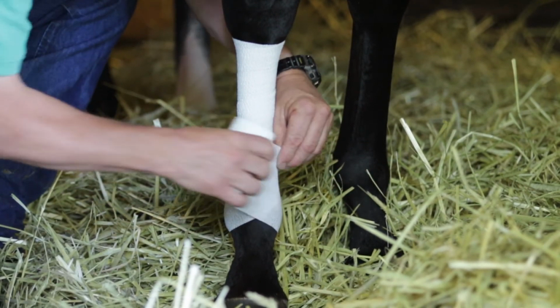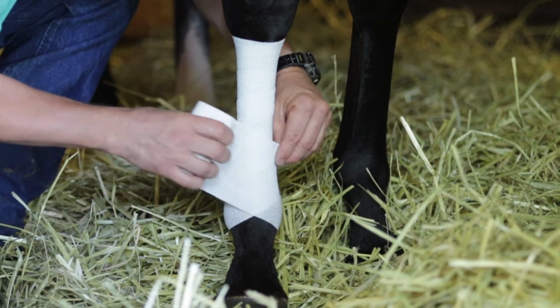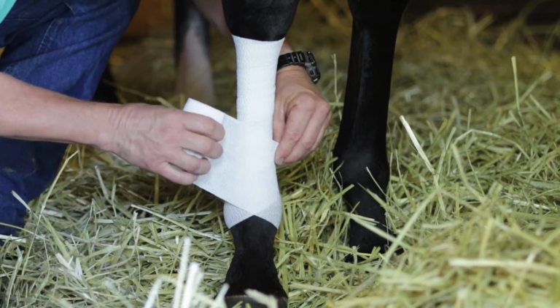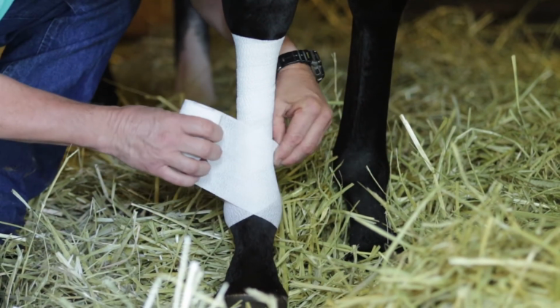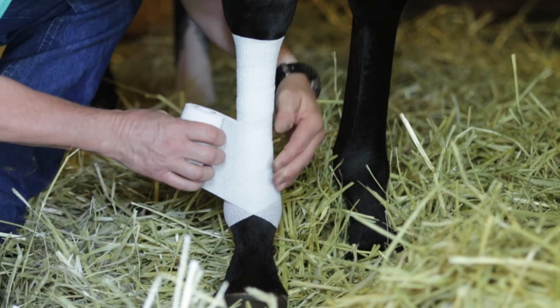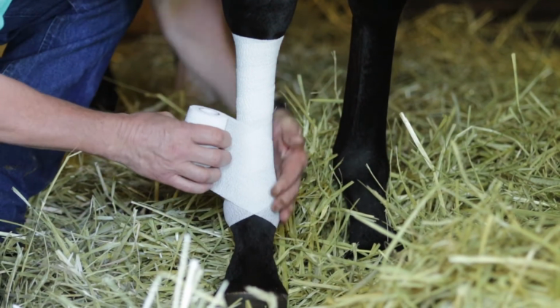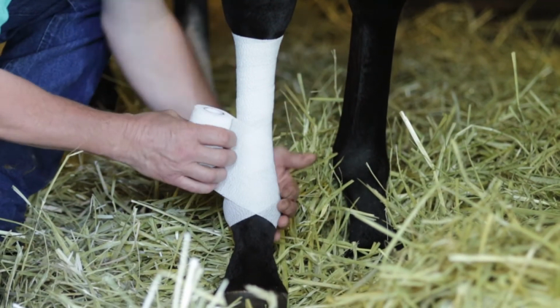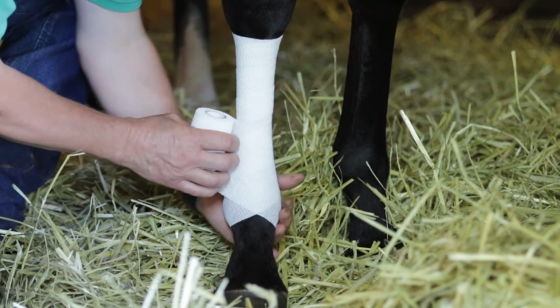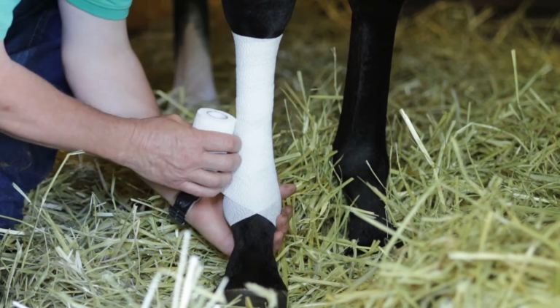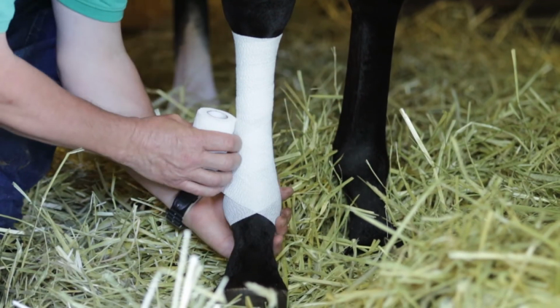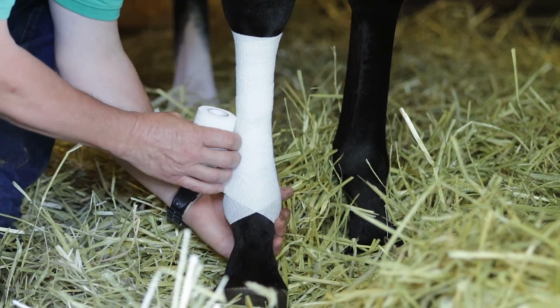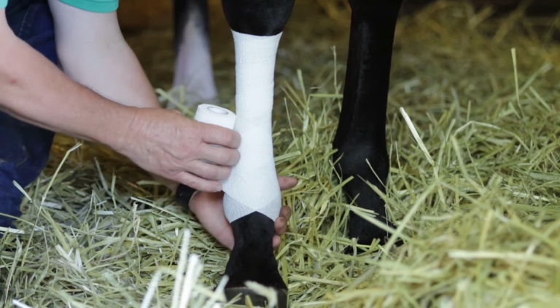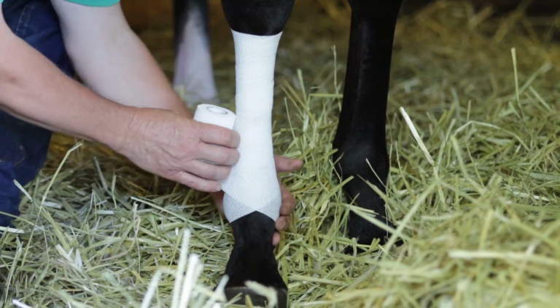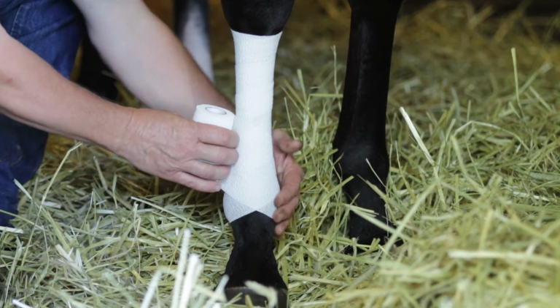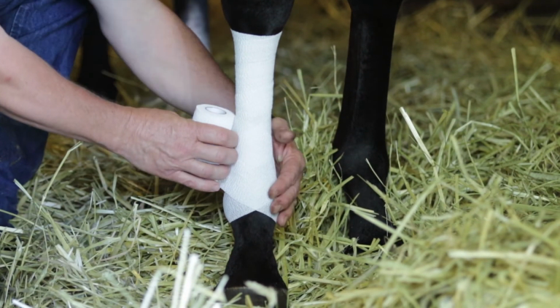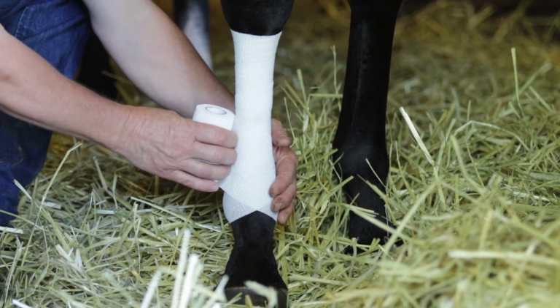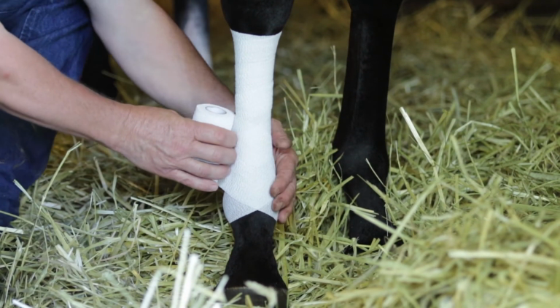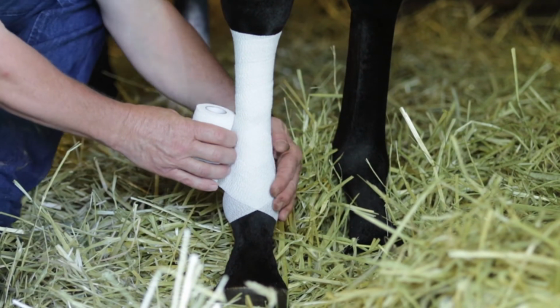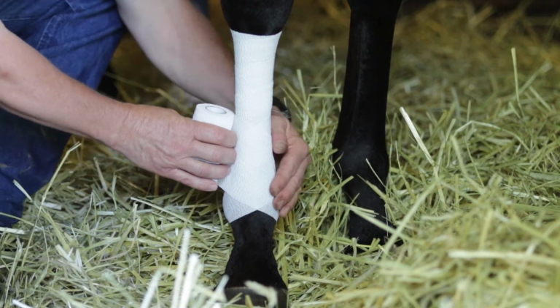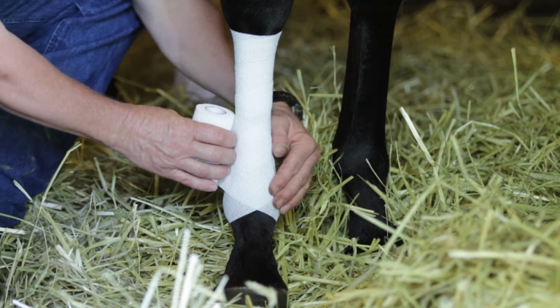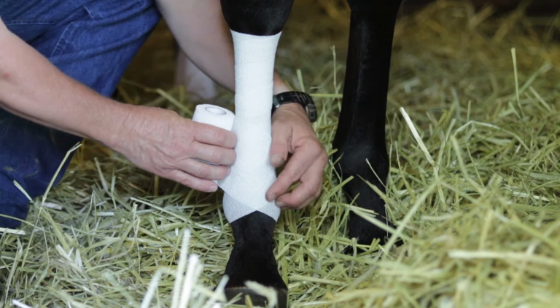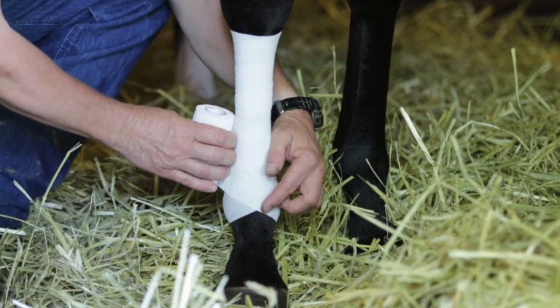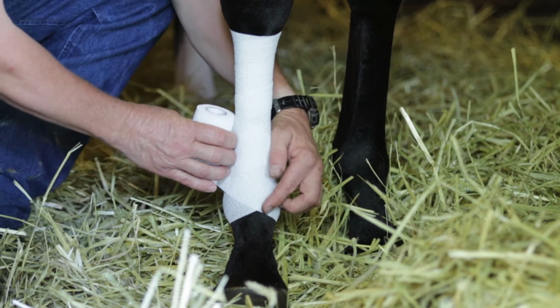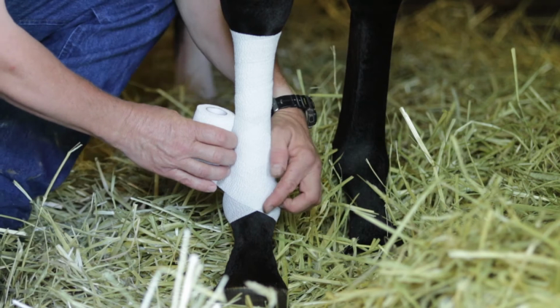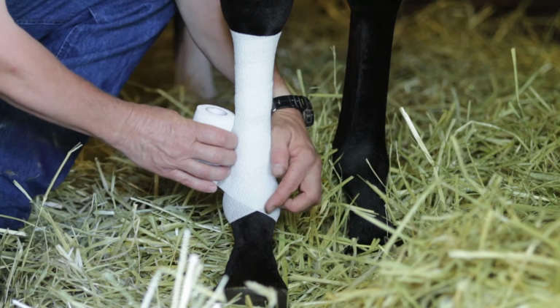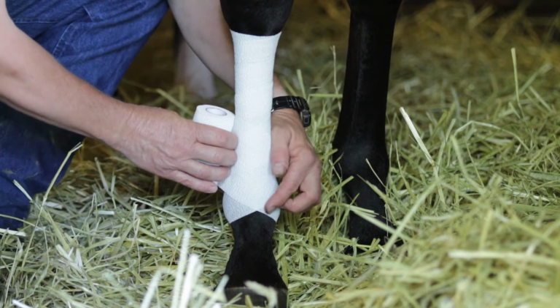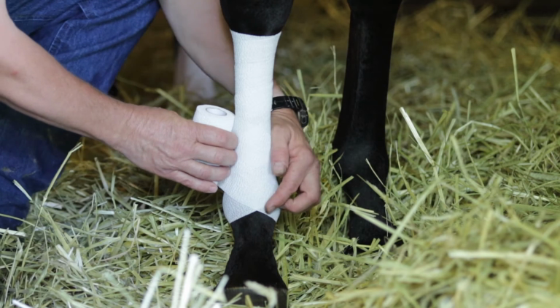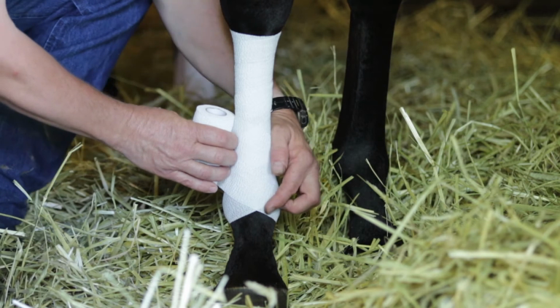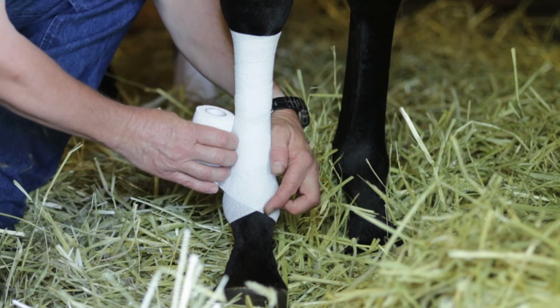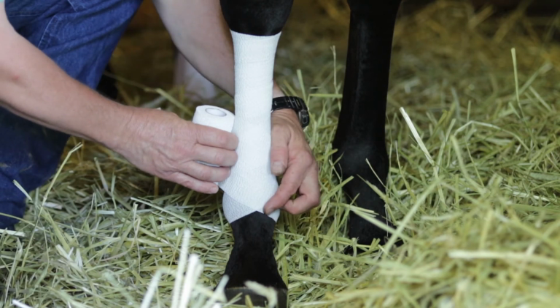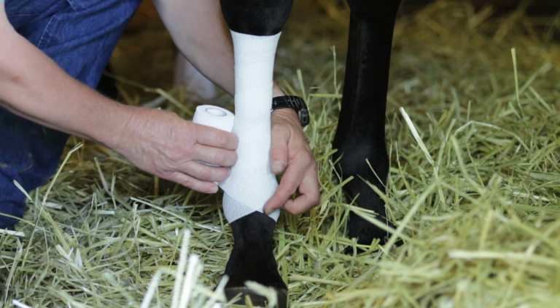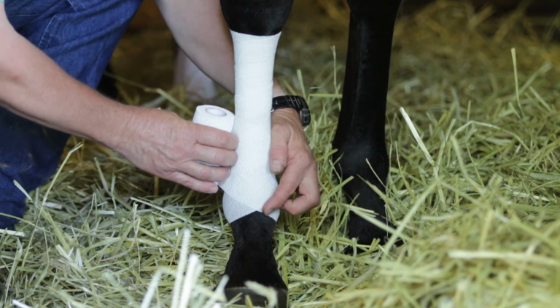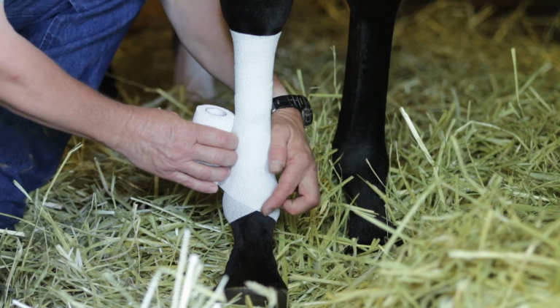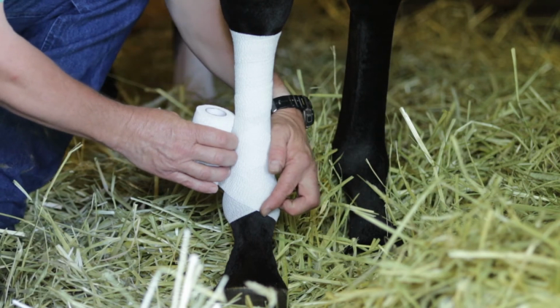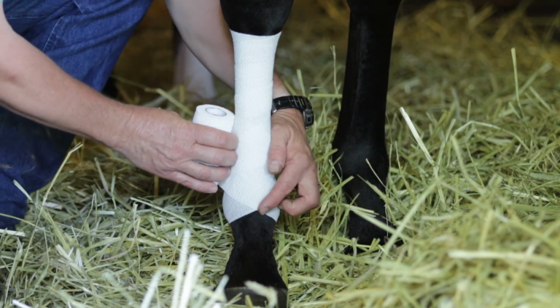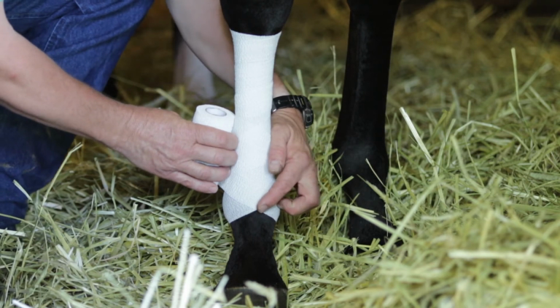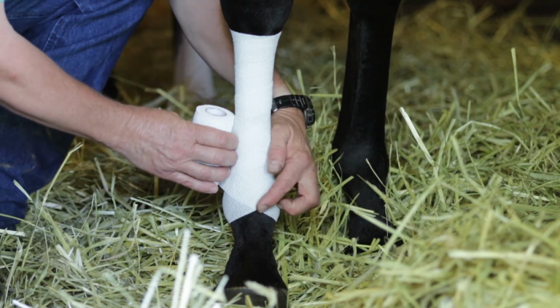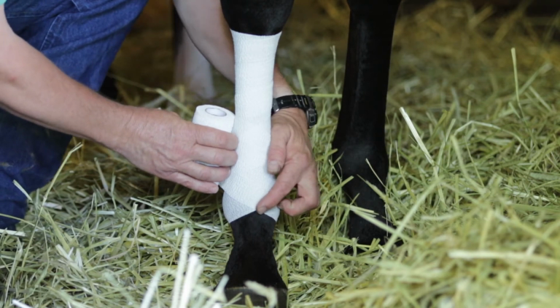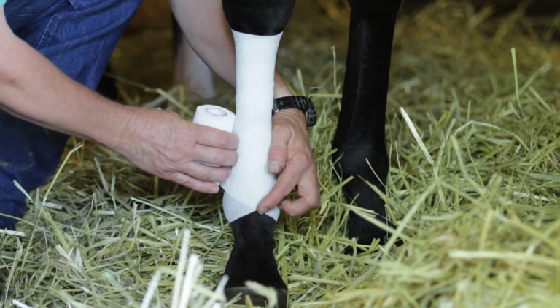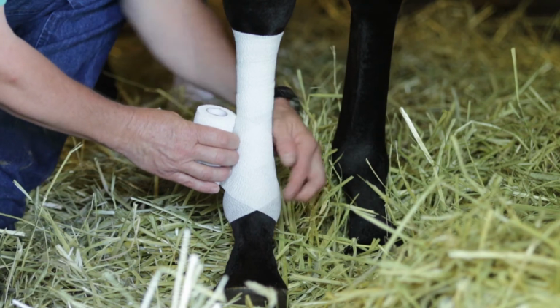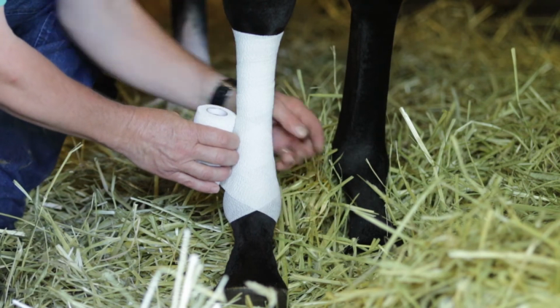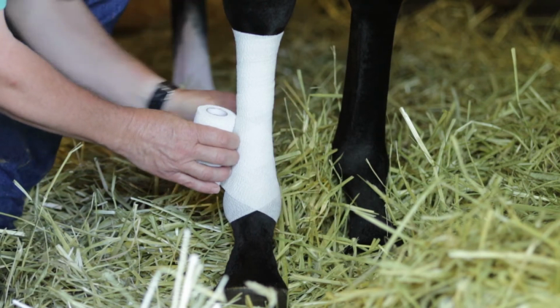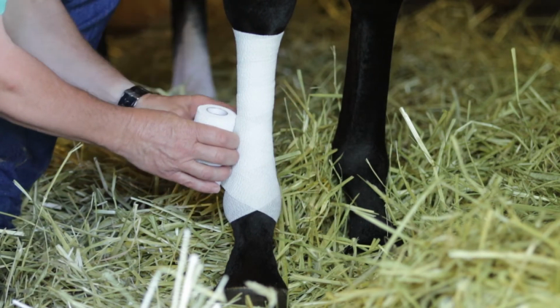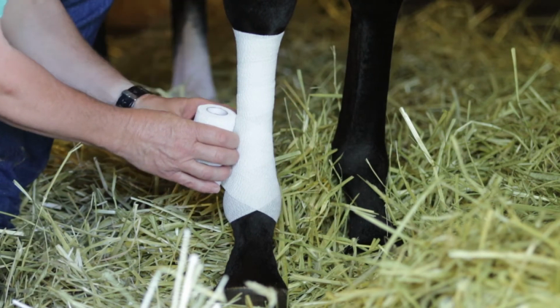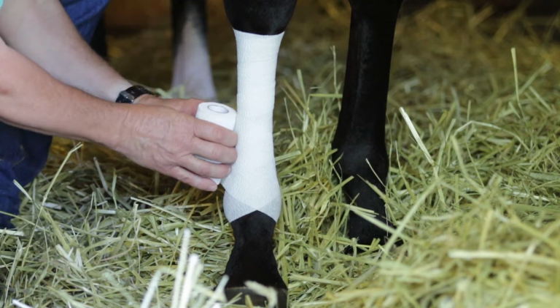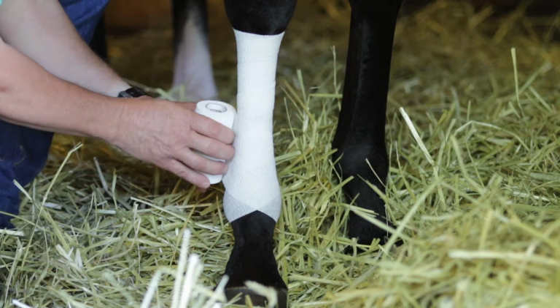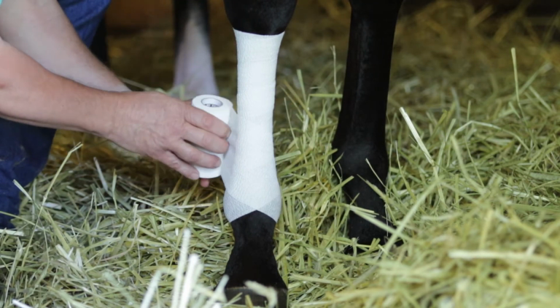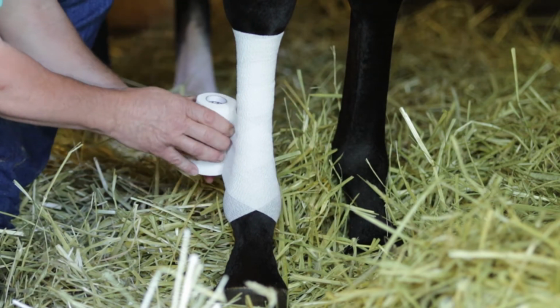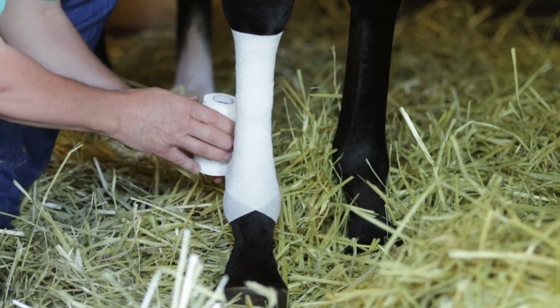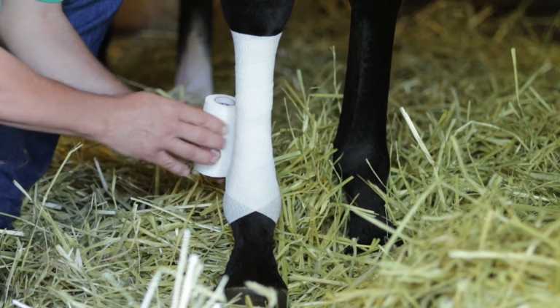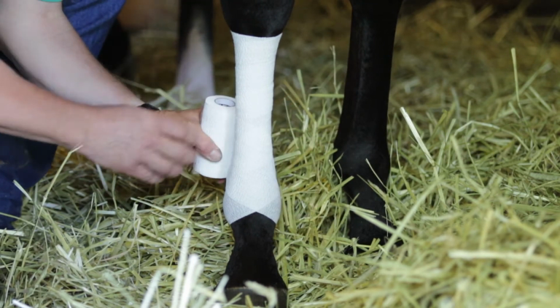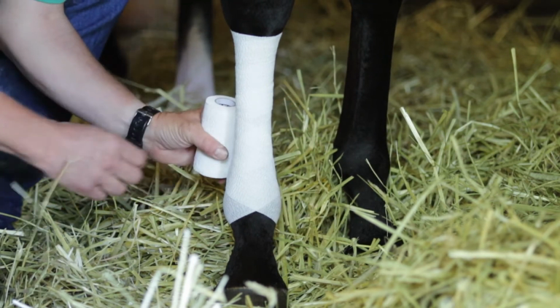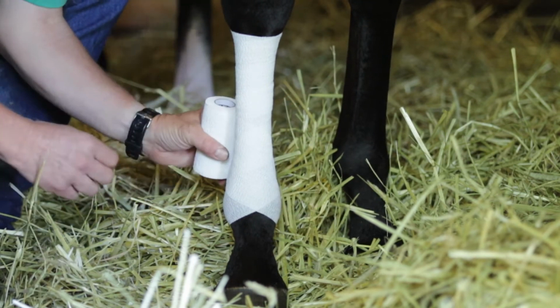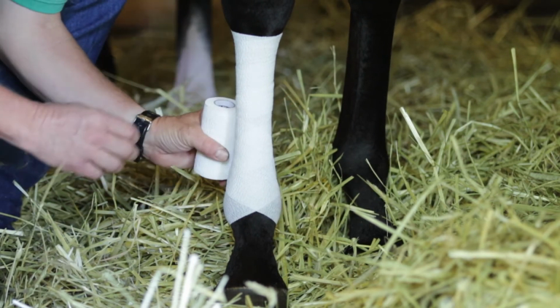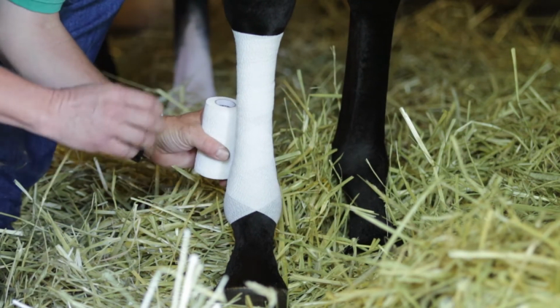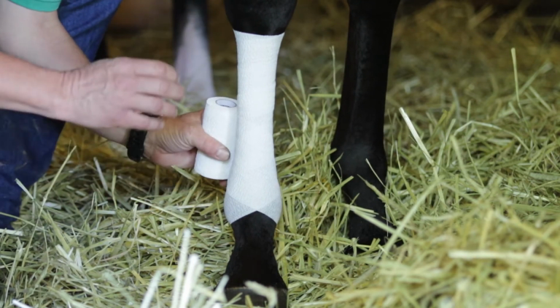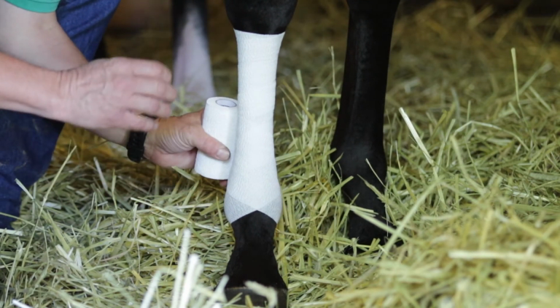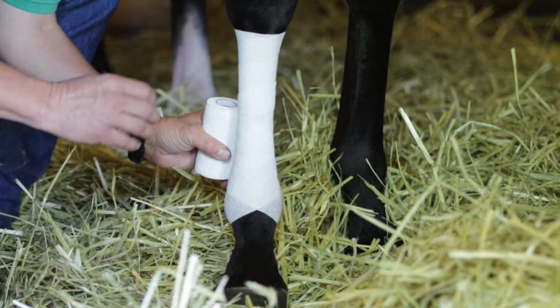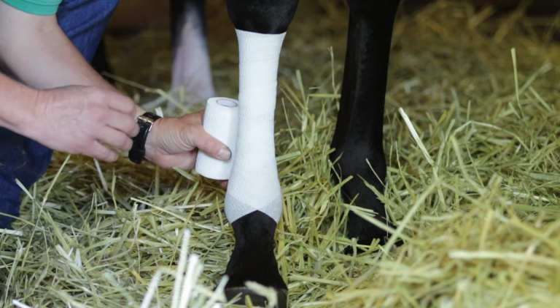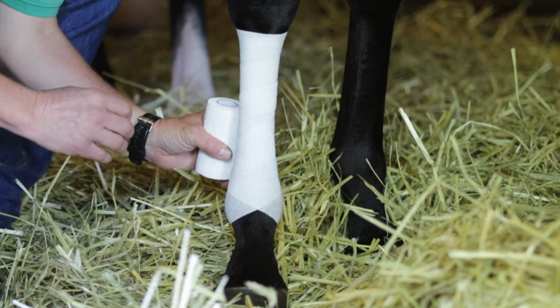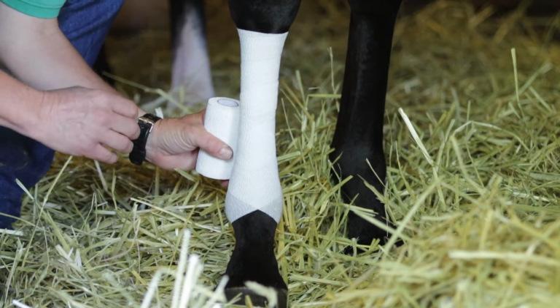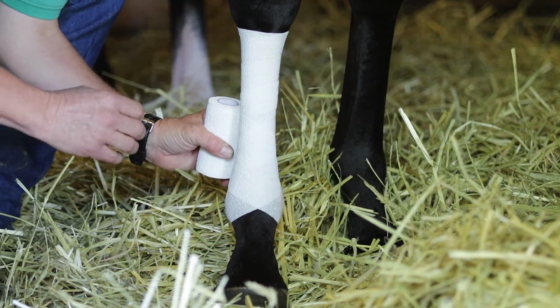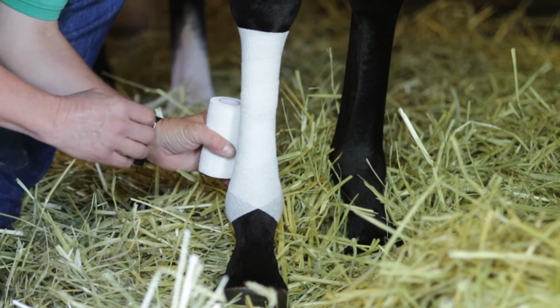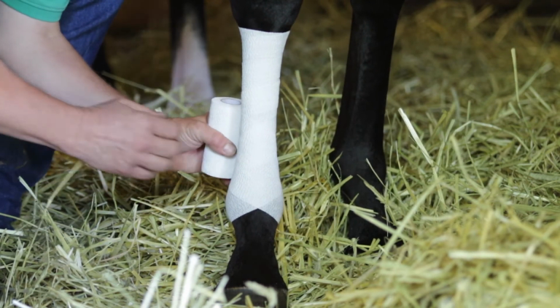When we go around the ankle we always try and maintain a V on the front of the ankle so it doesn't prevent the horse's full range of motion.